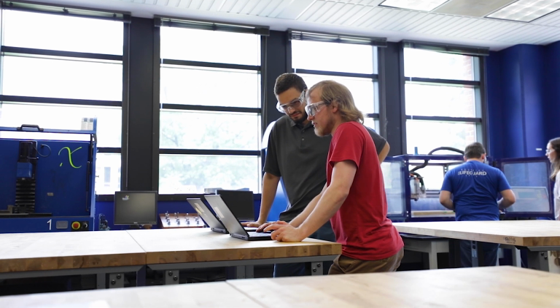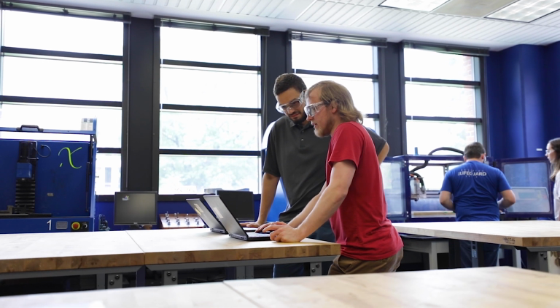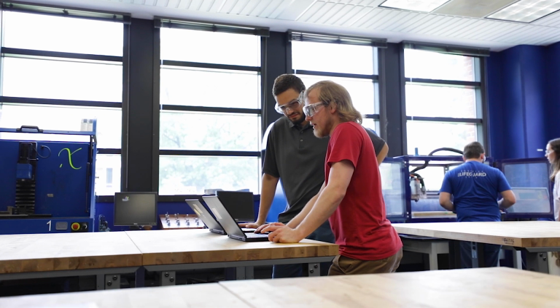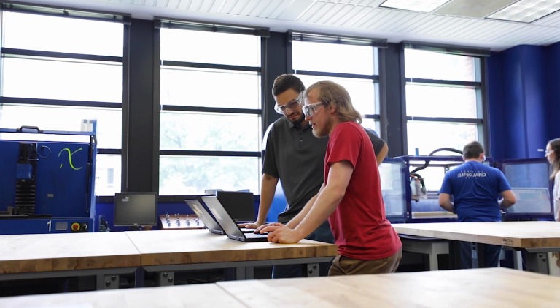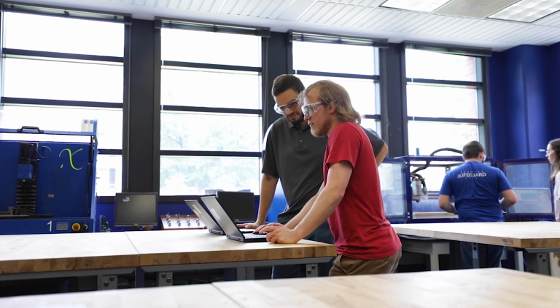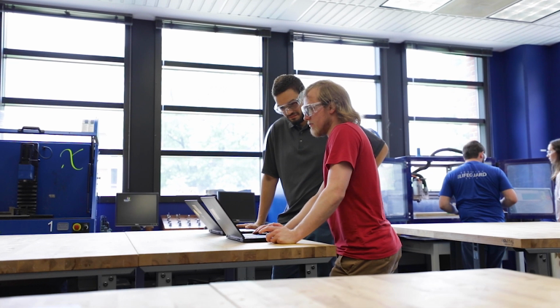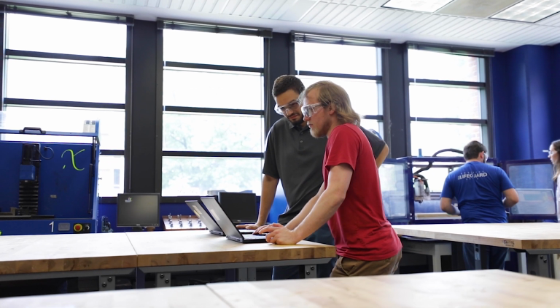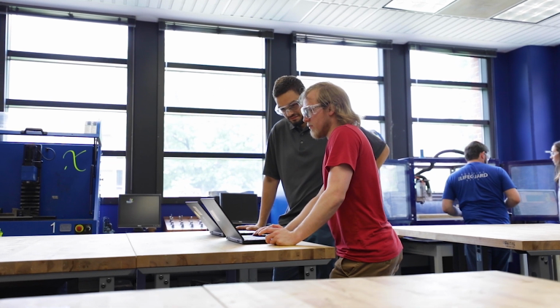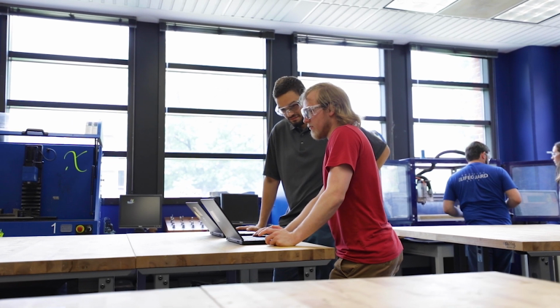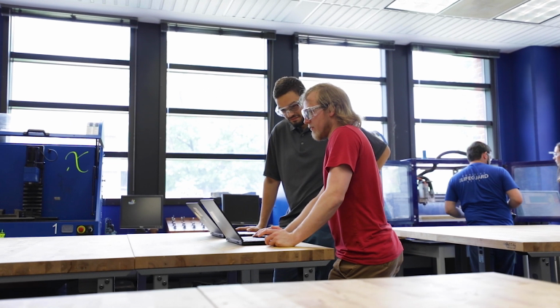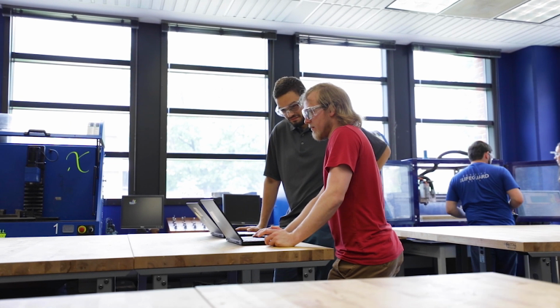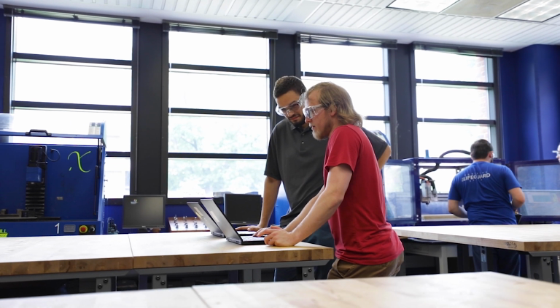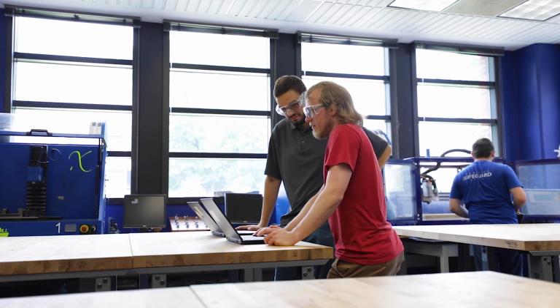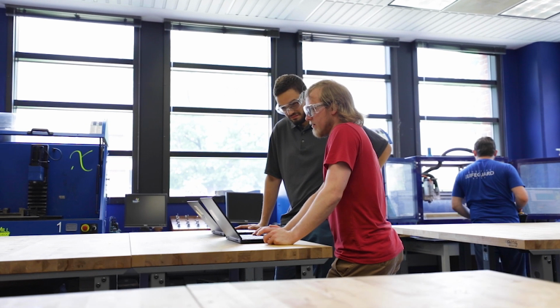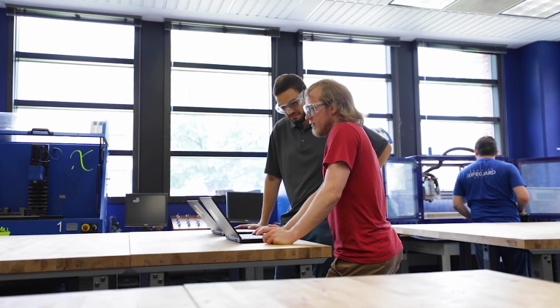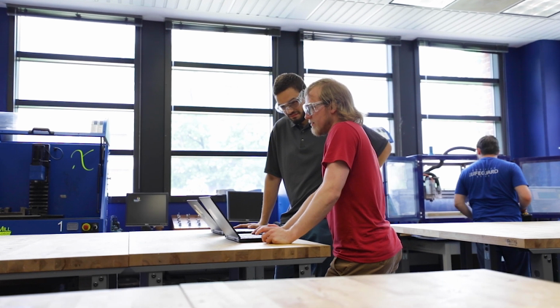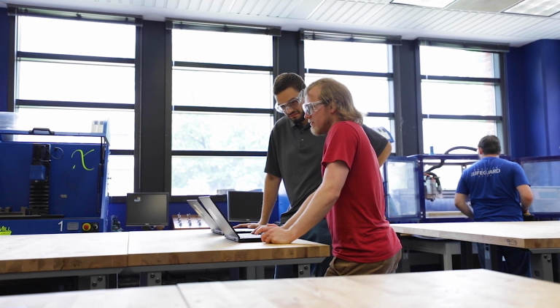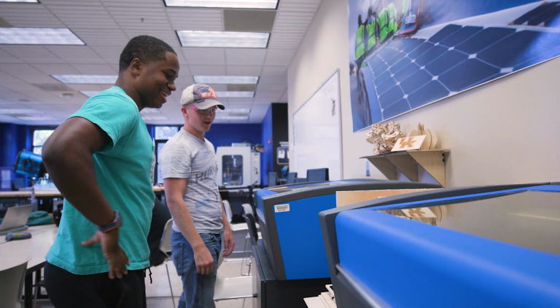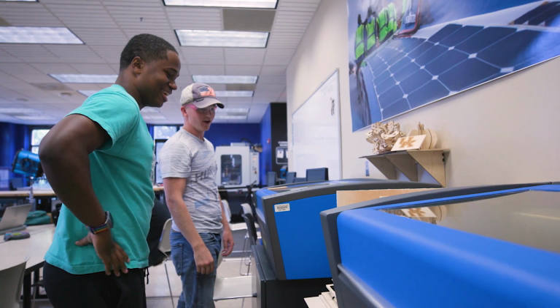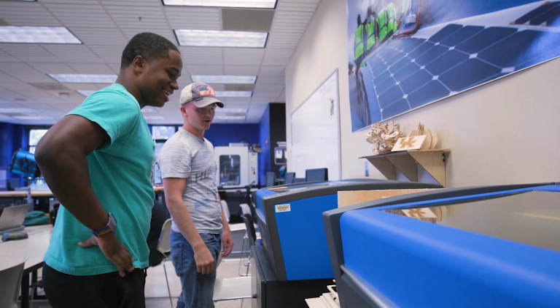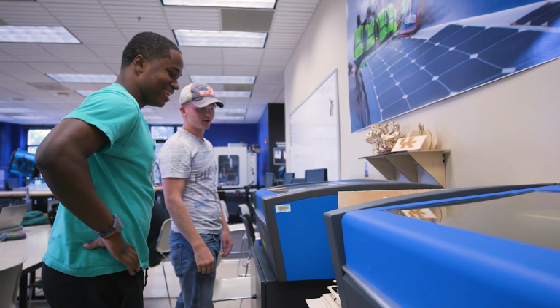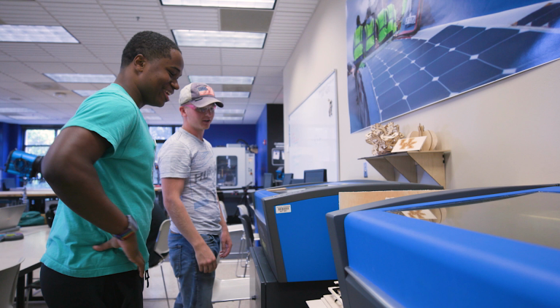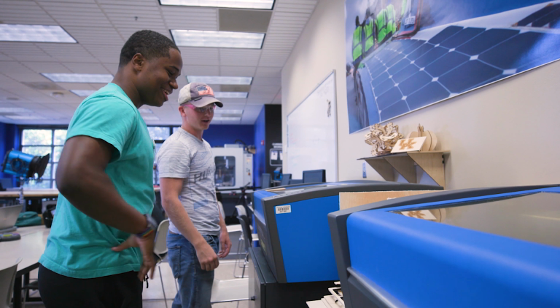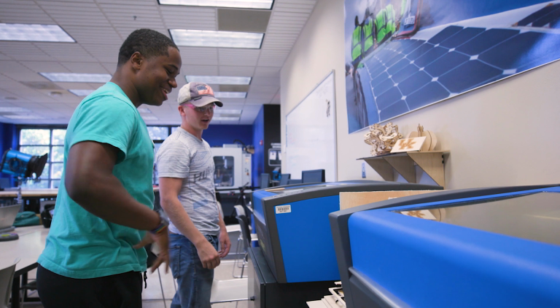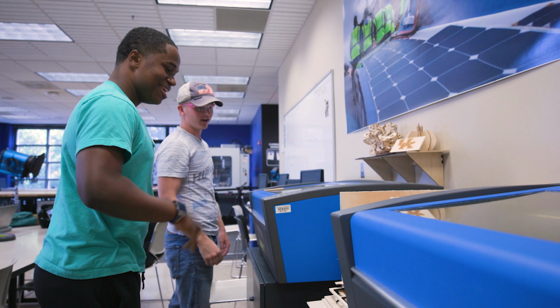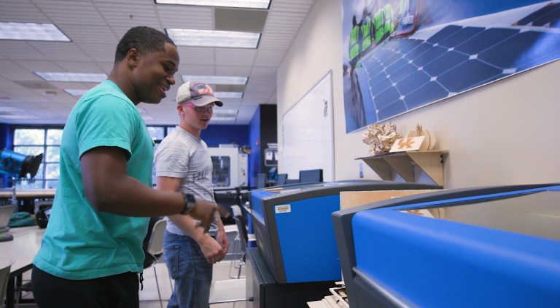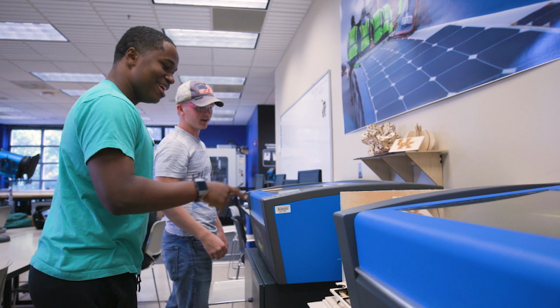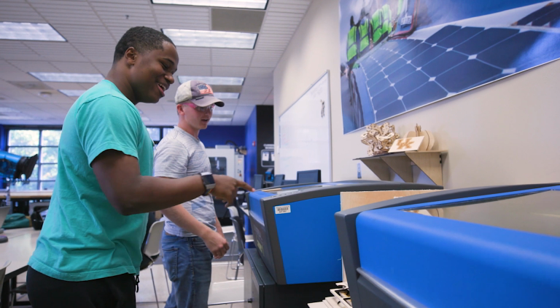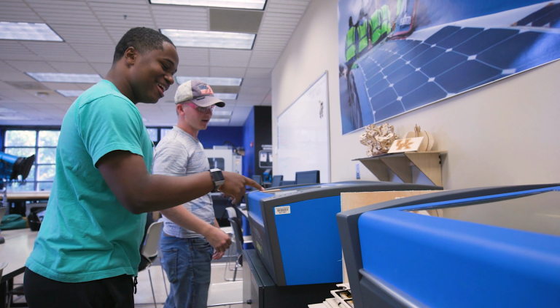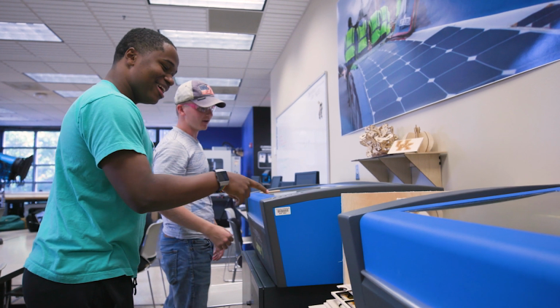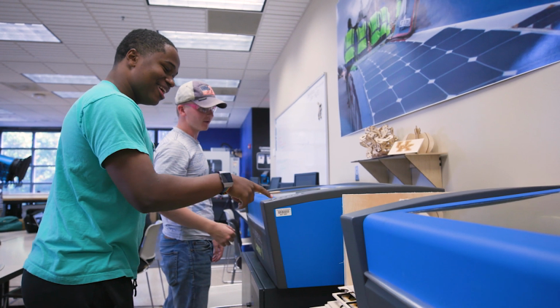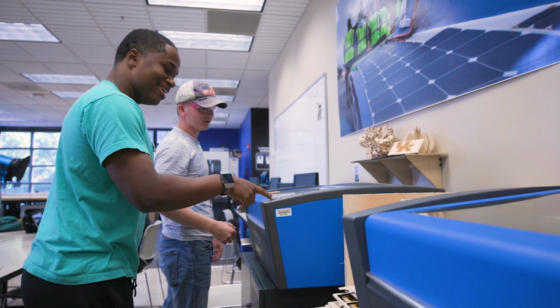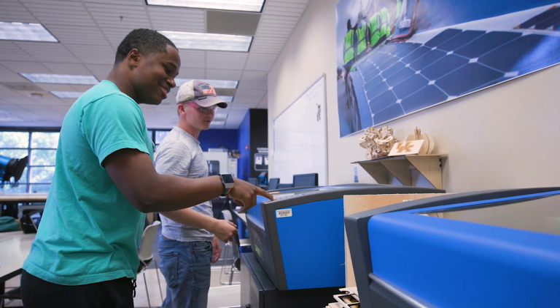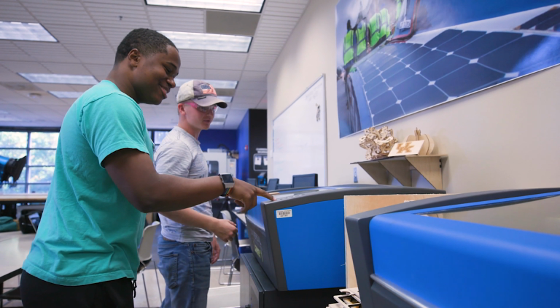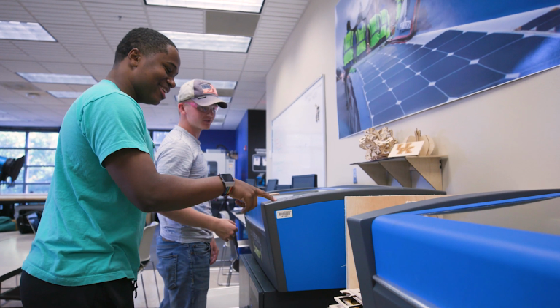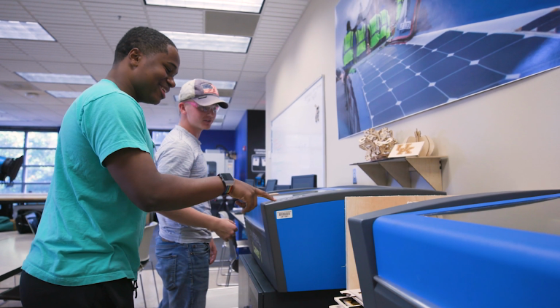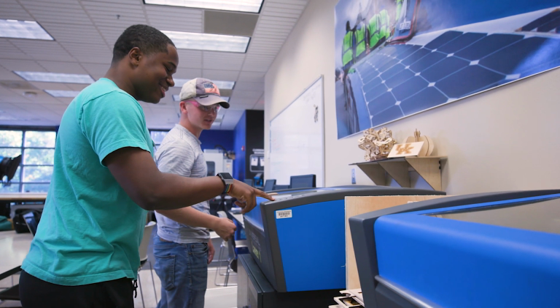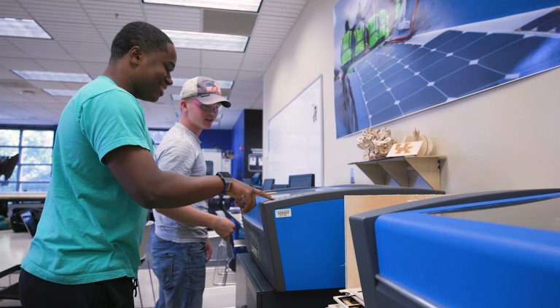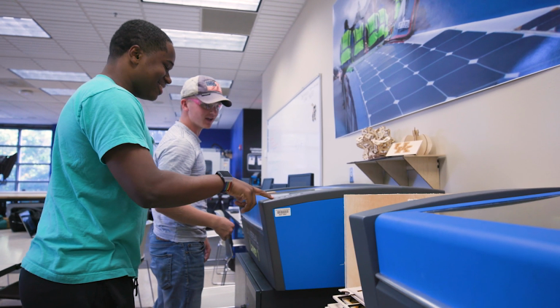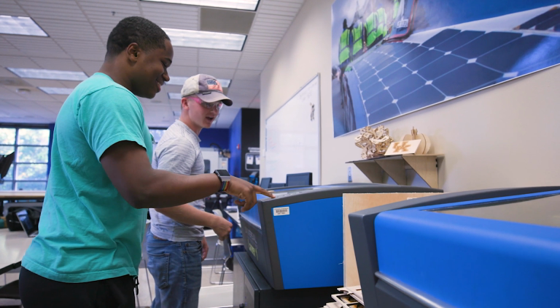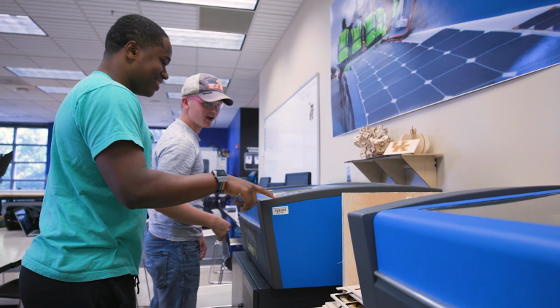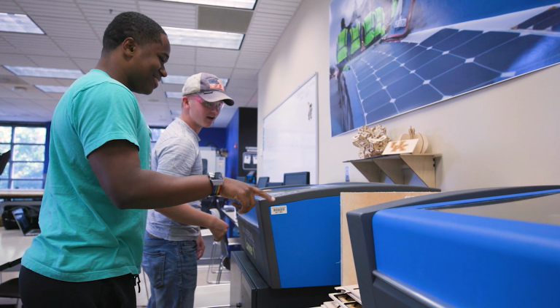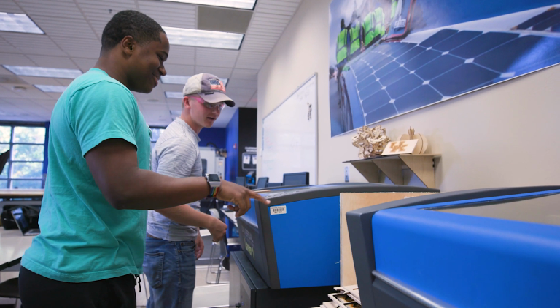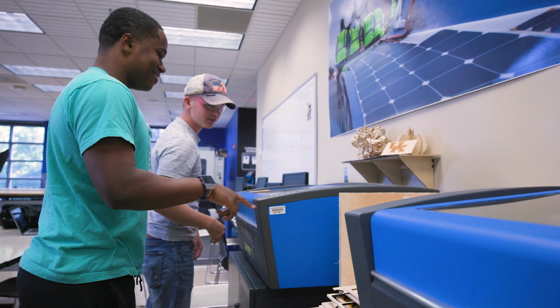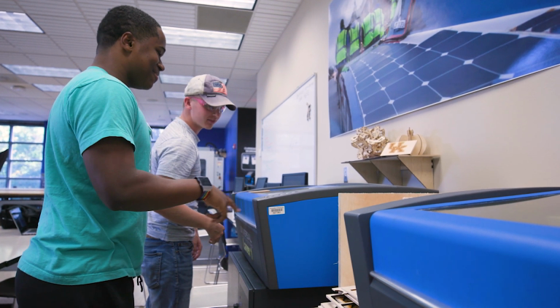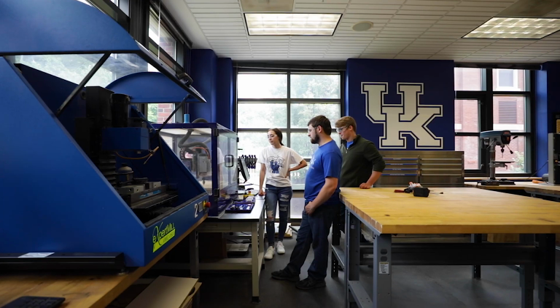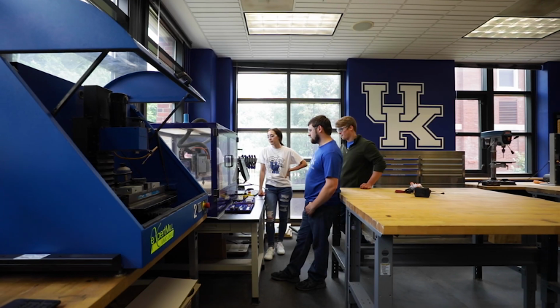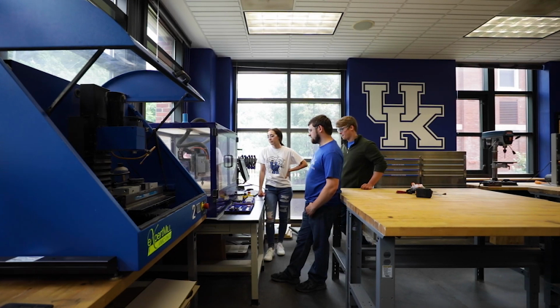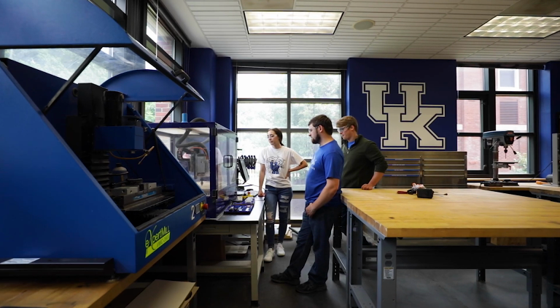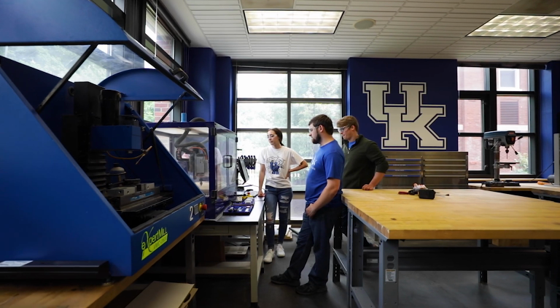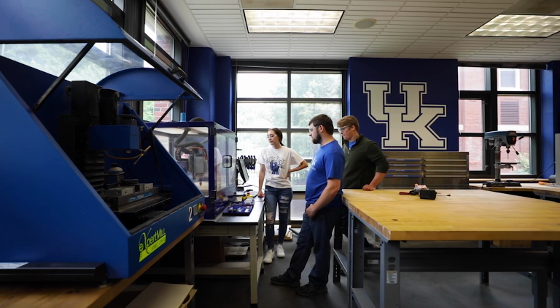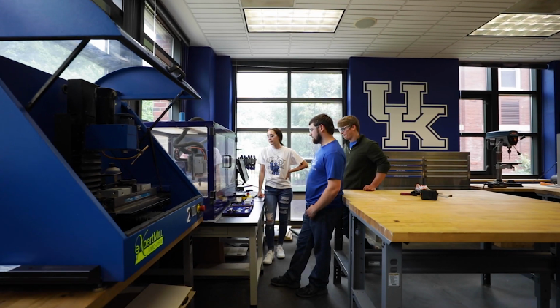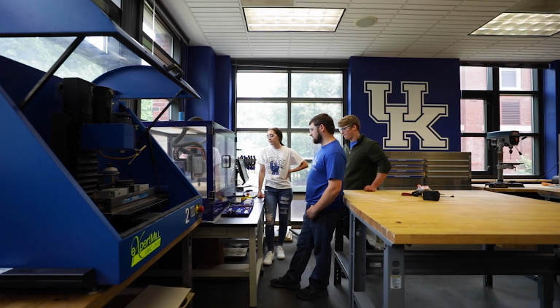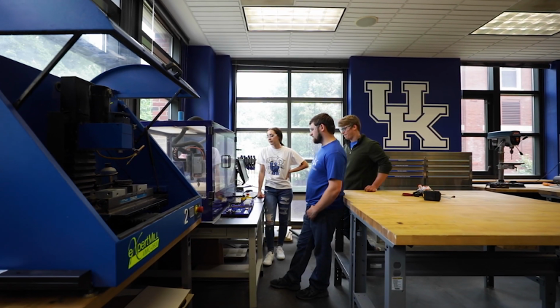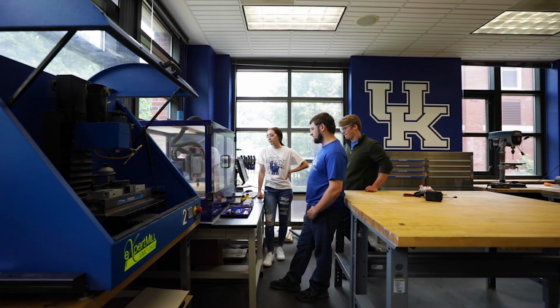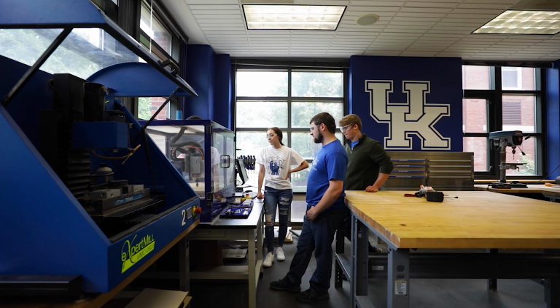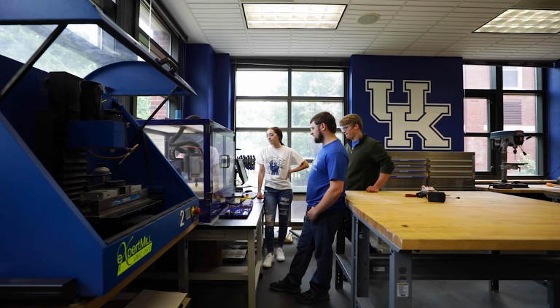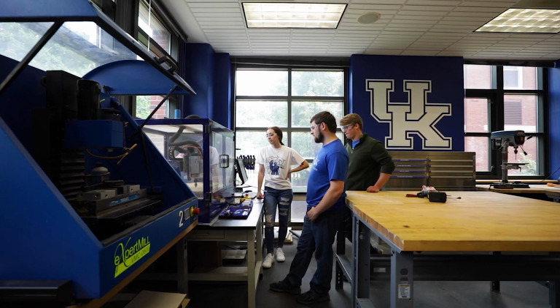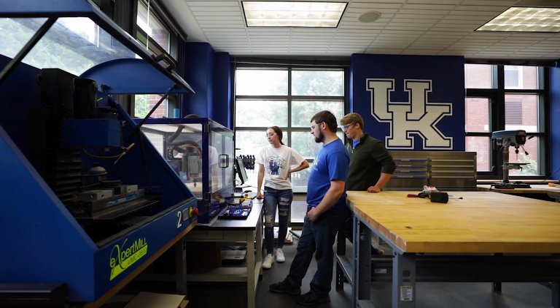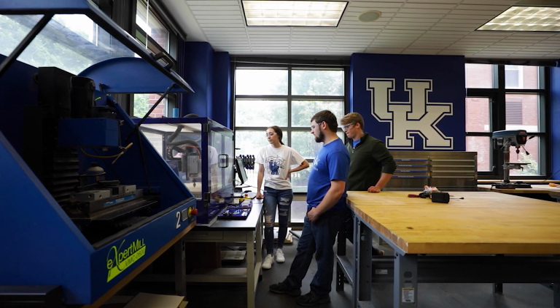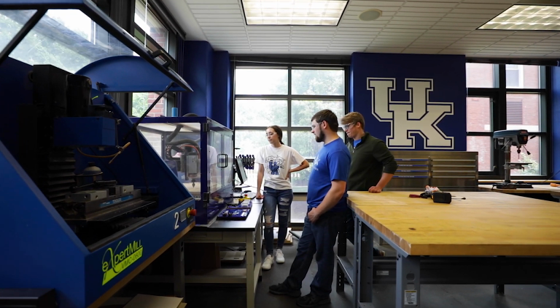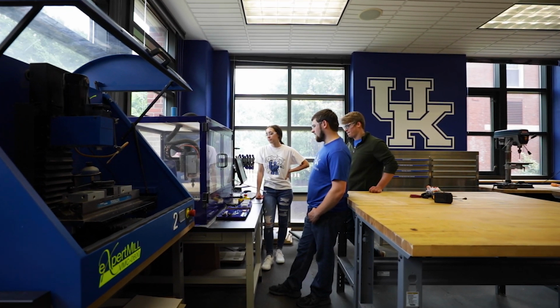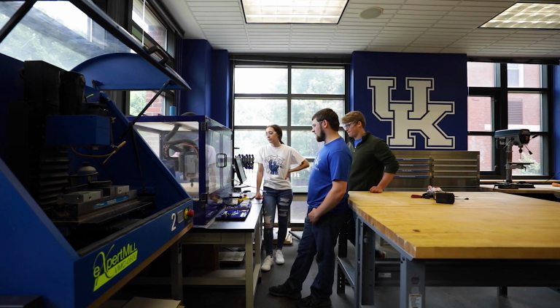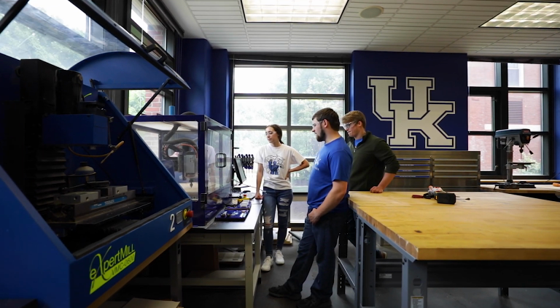If you're new to any of this equipment, that's okay. Student technicians work in the lab and are here to assist with any questions you may have.